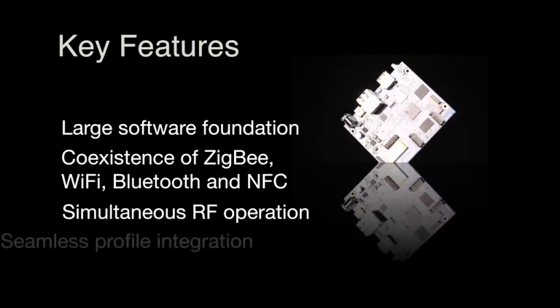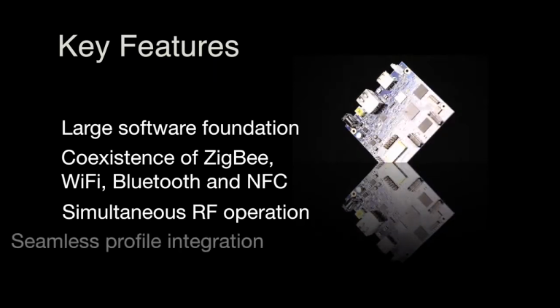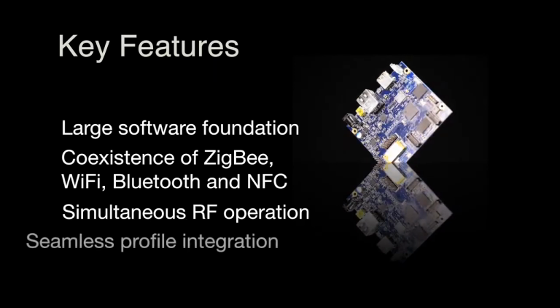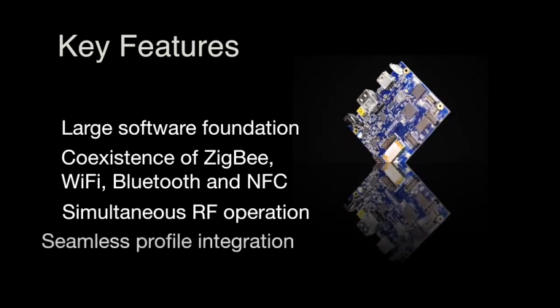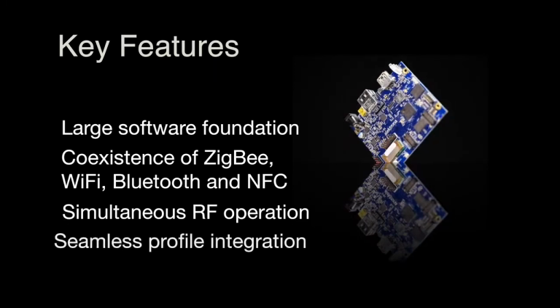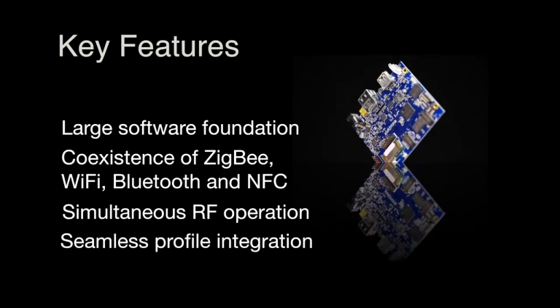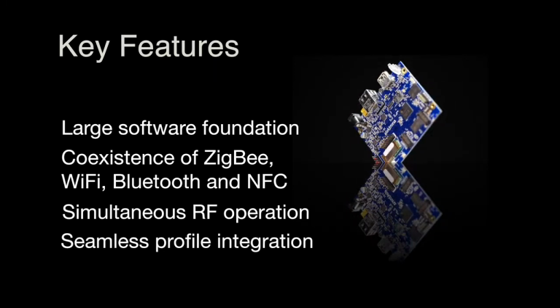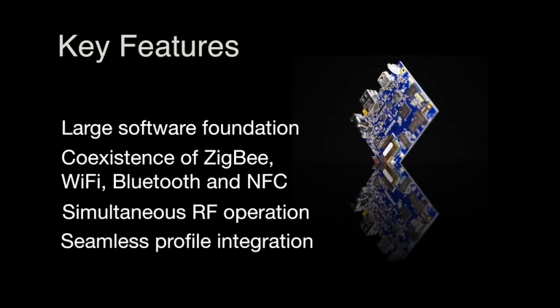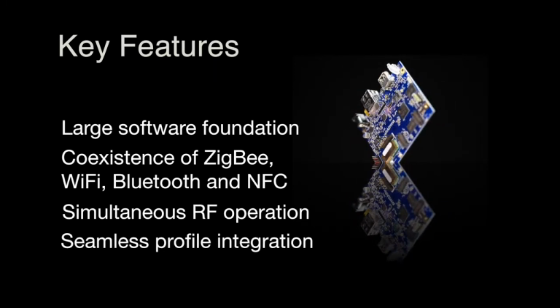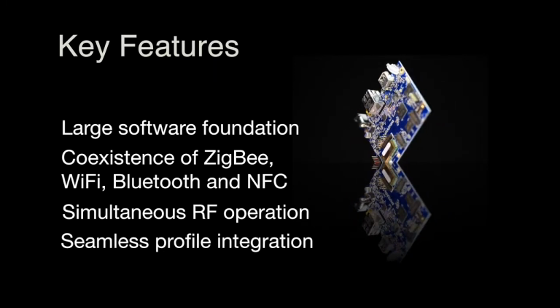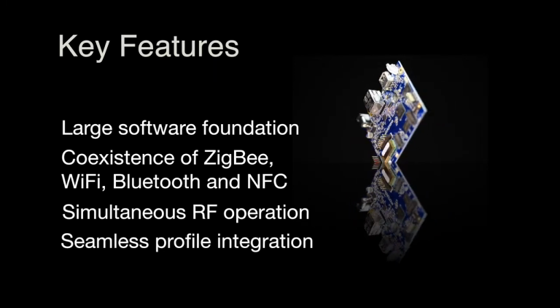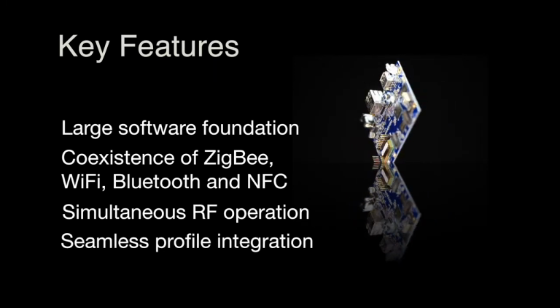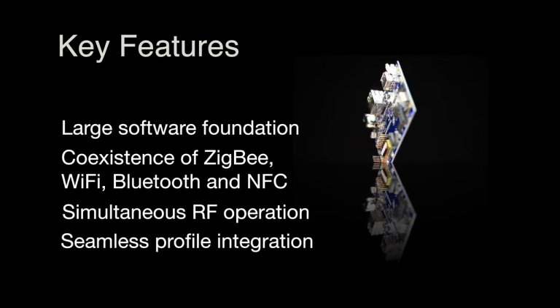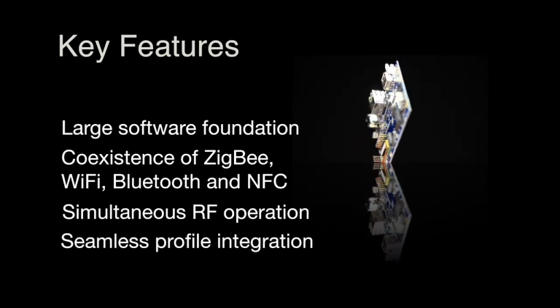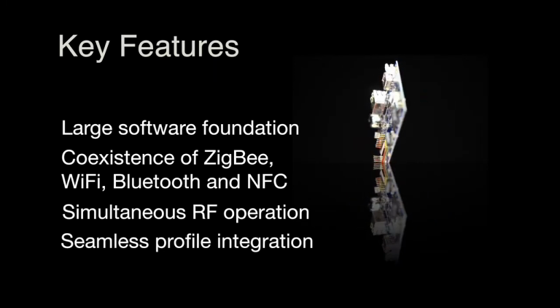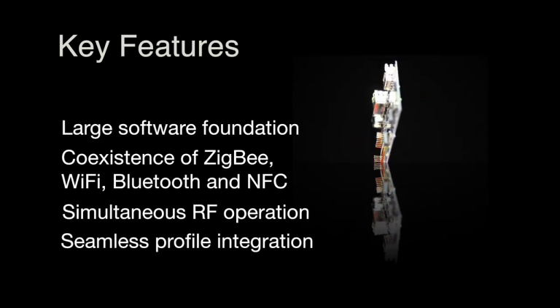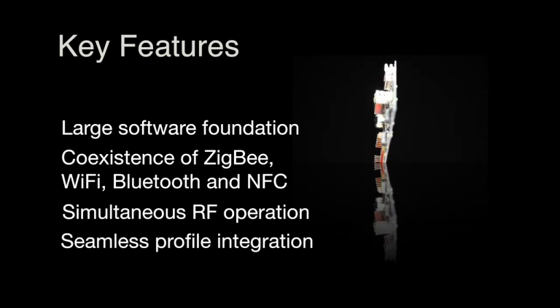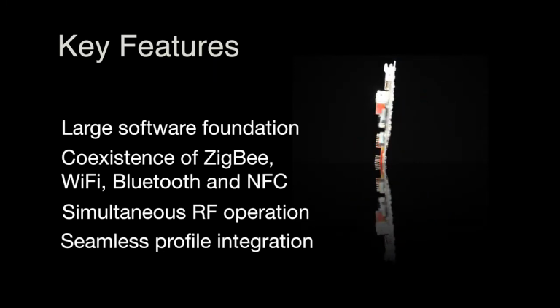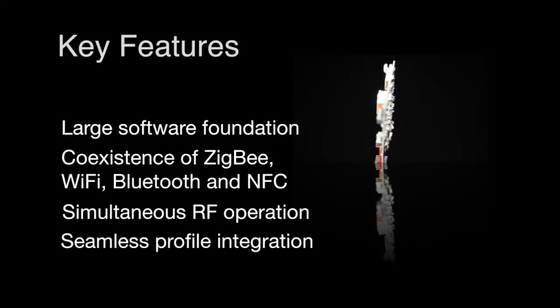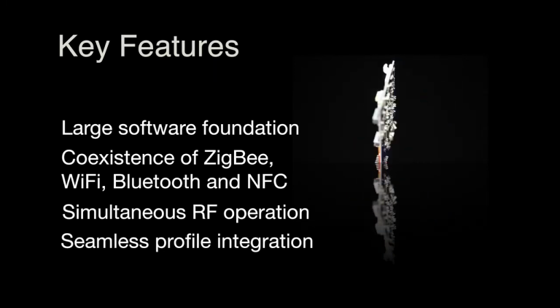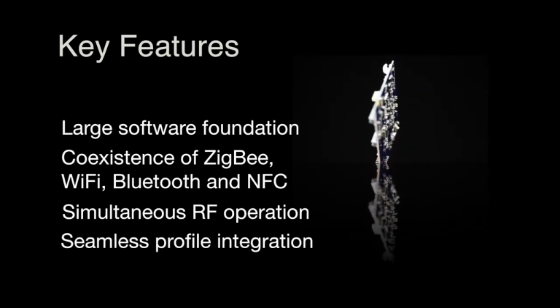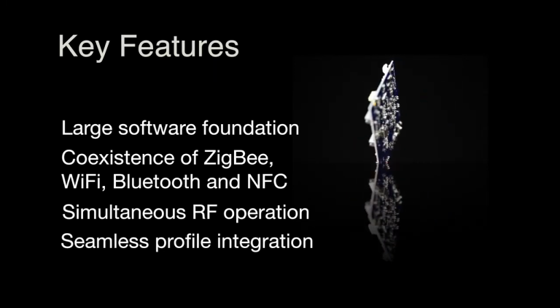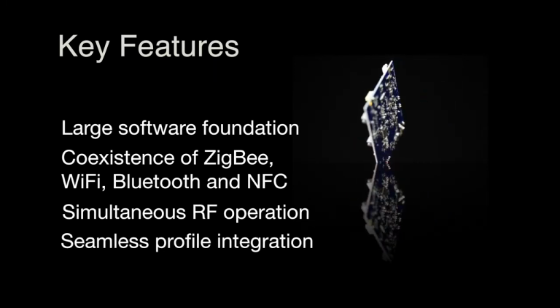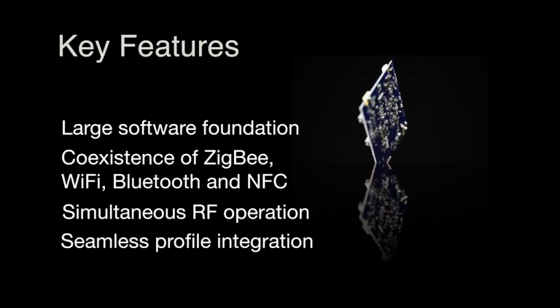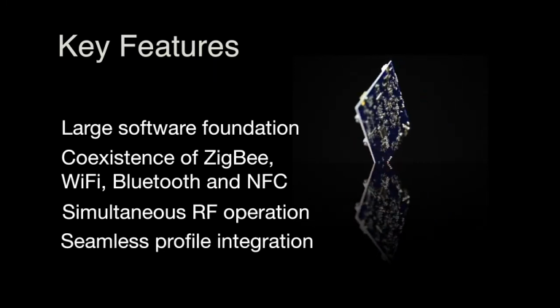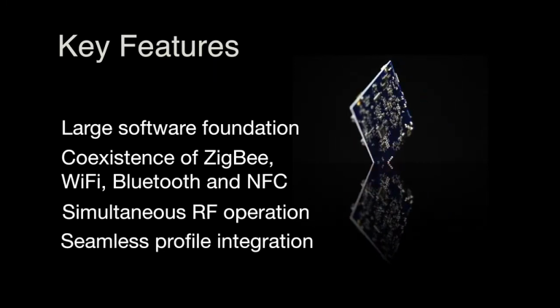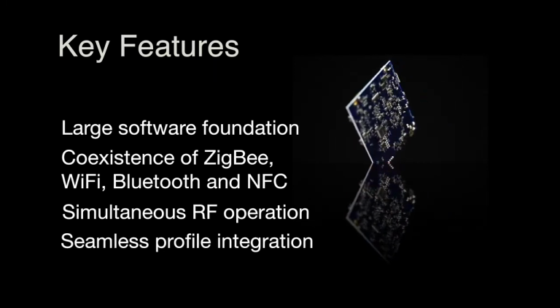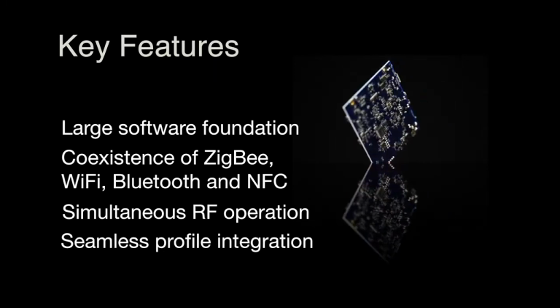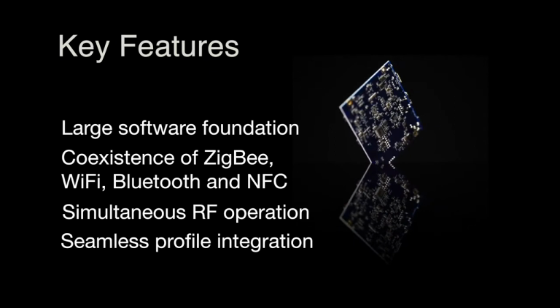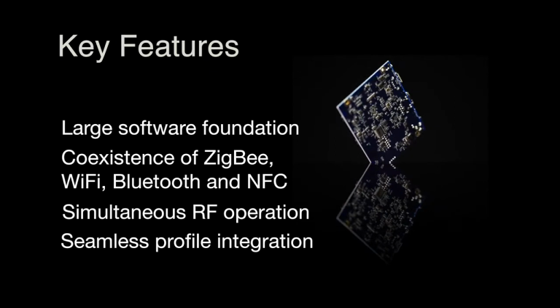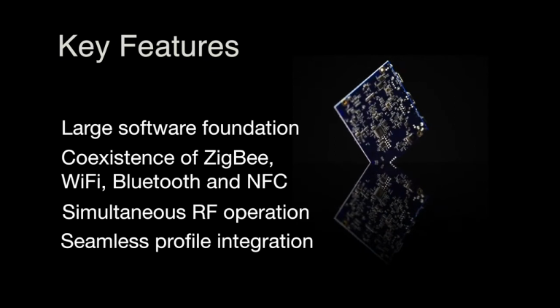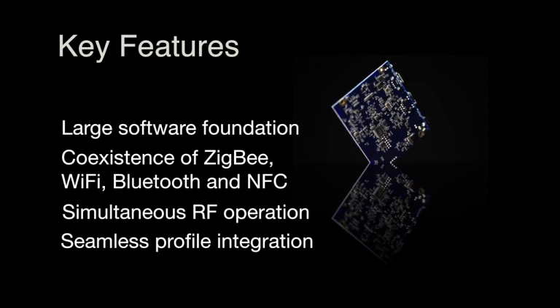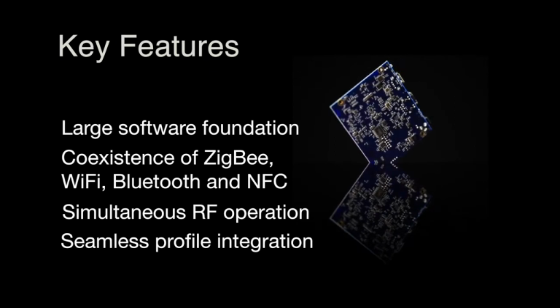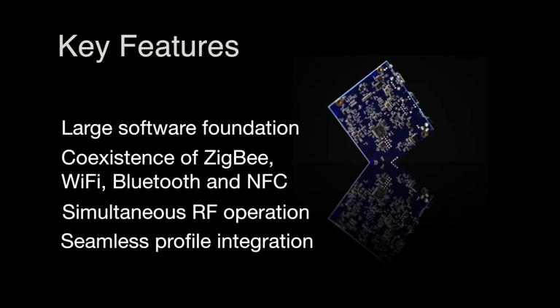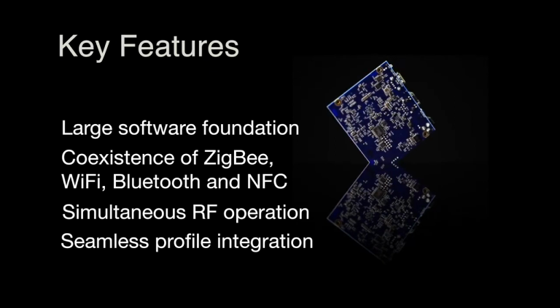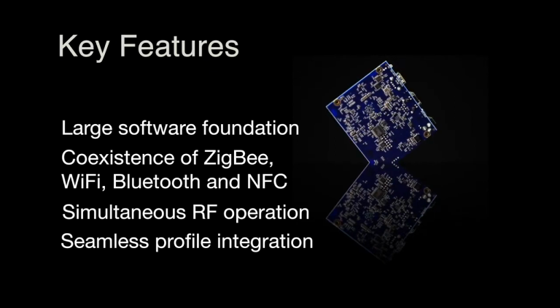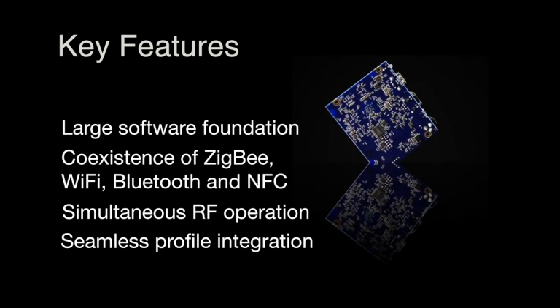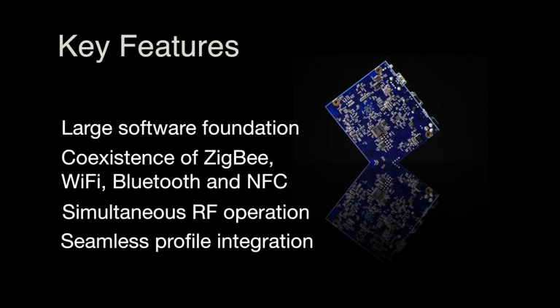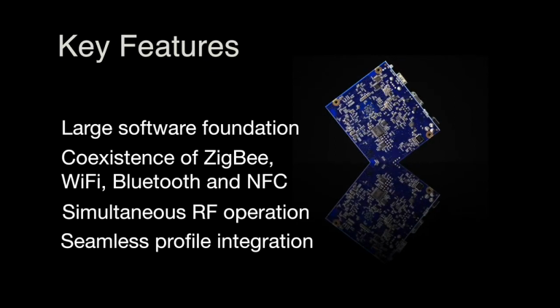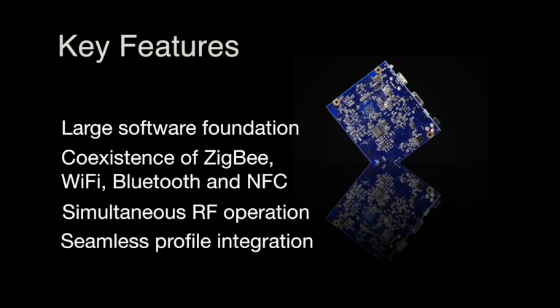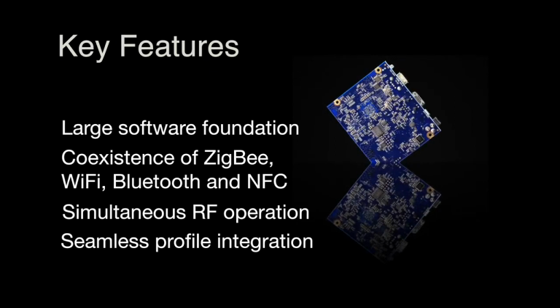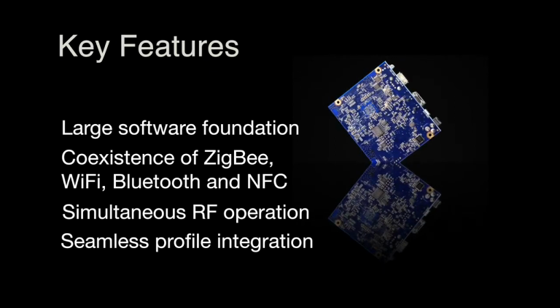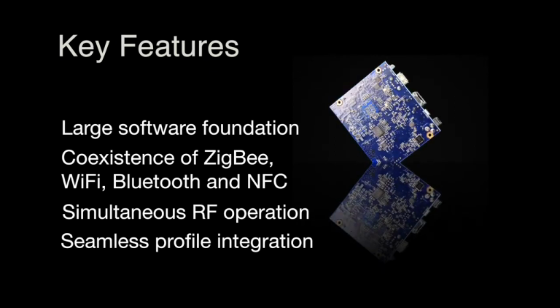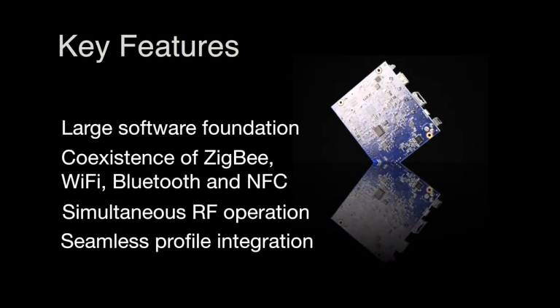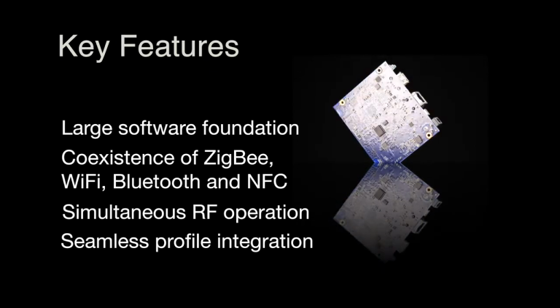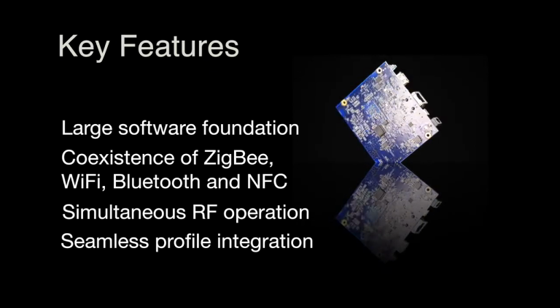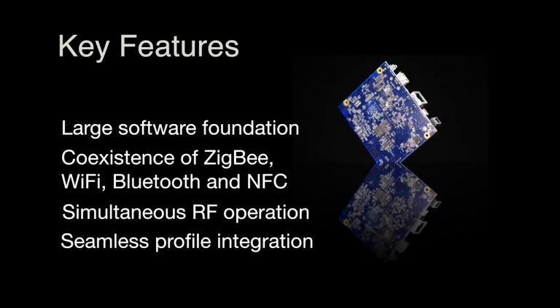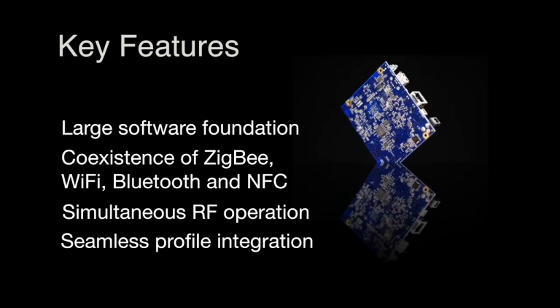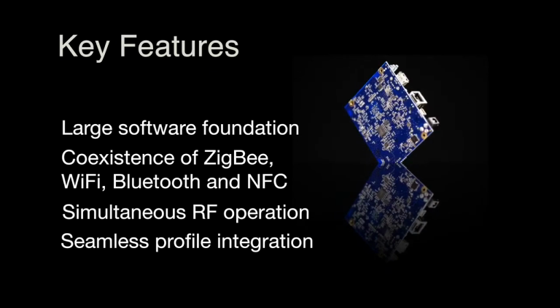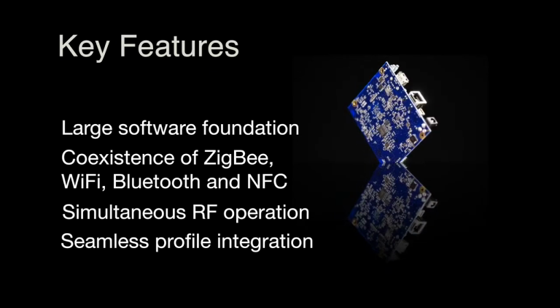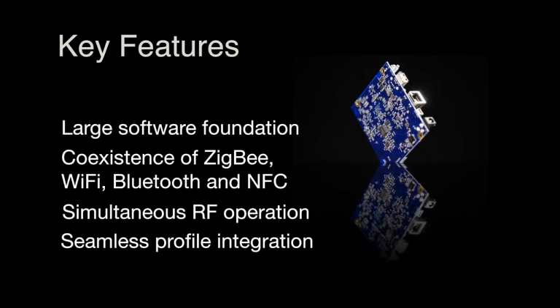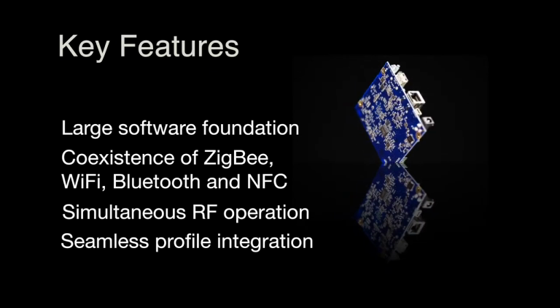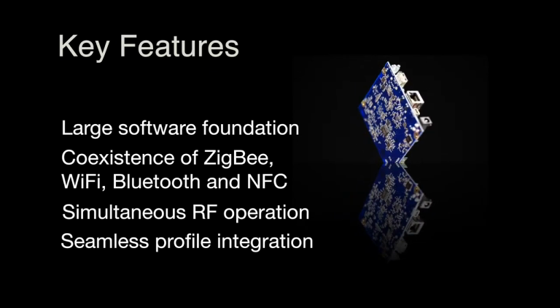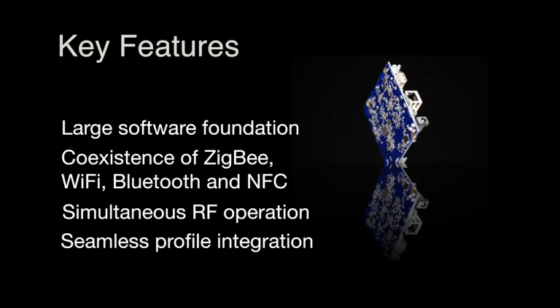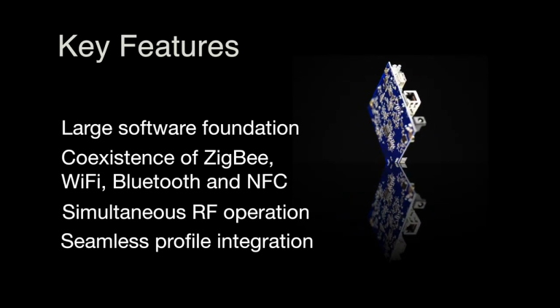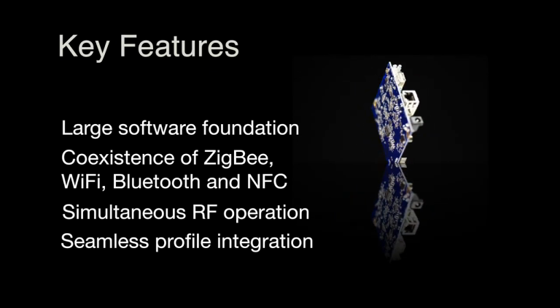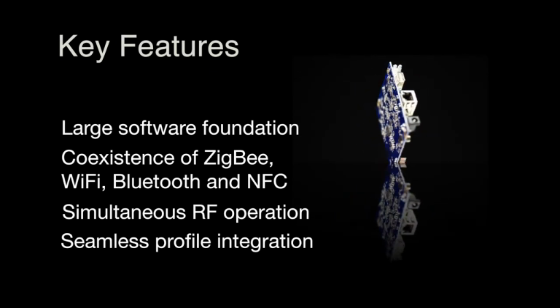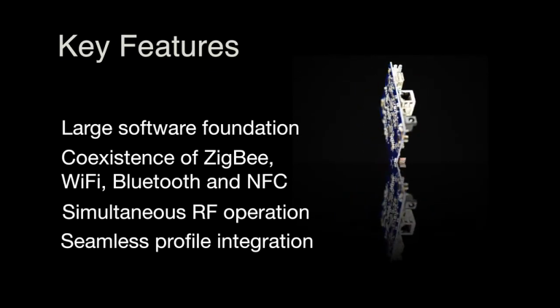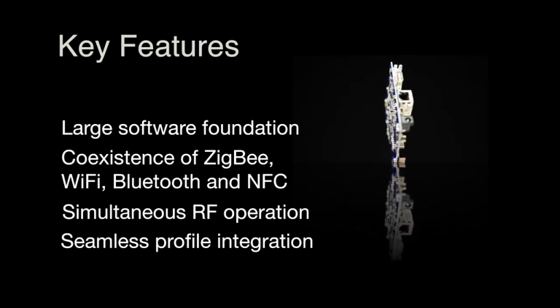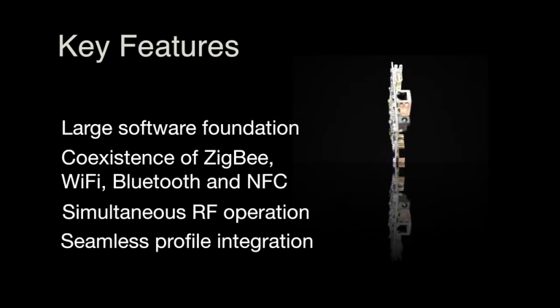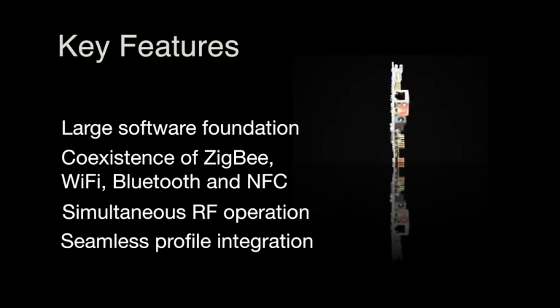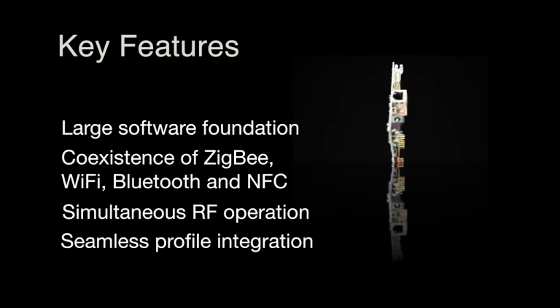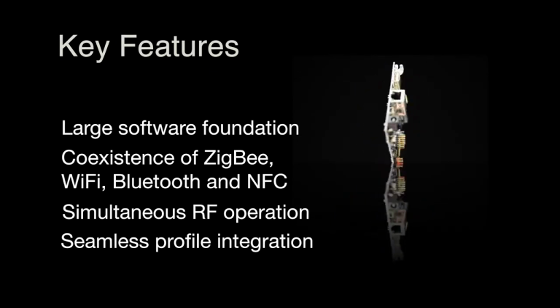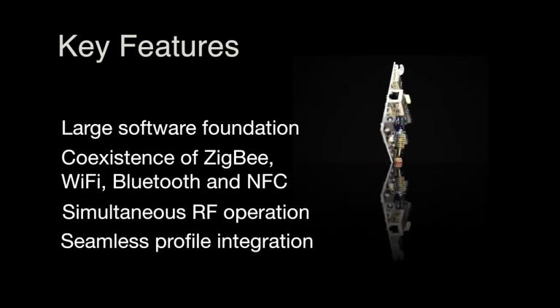Lastly, it enables seamless profile integration for smart energy, lighting, and building automation.